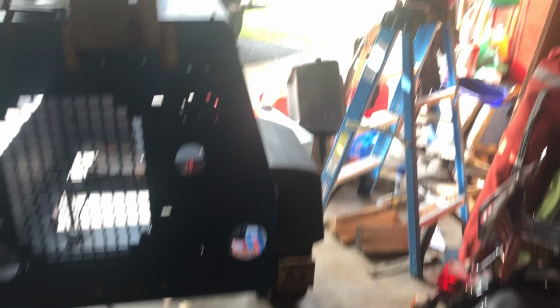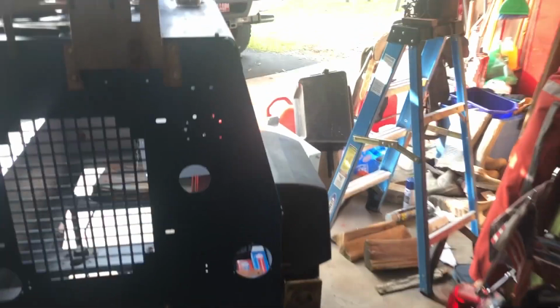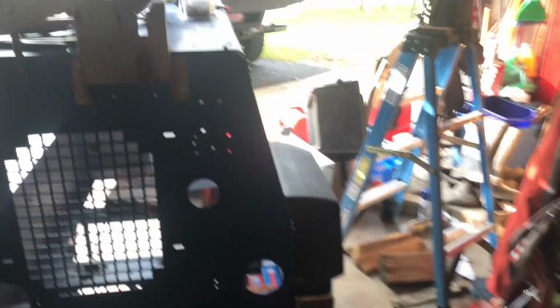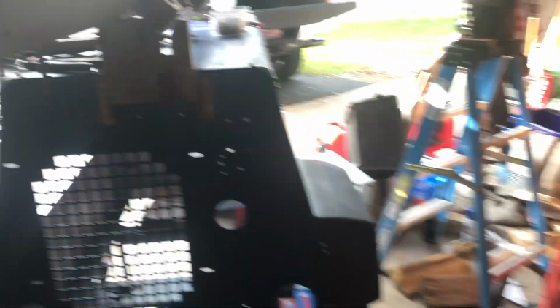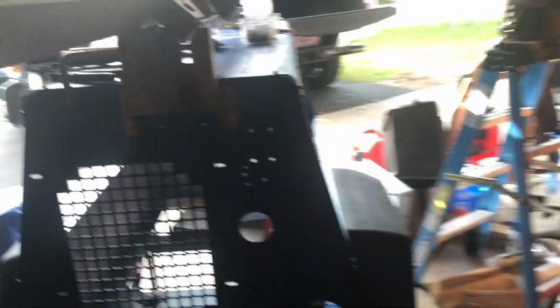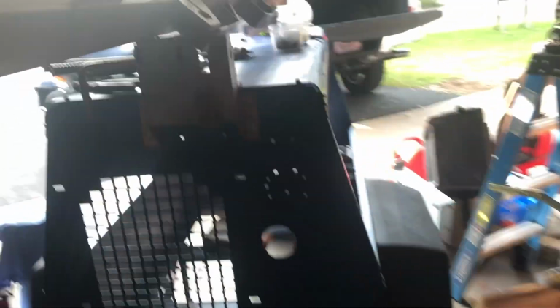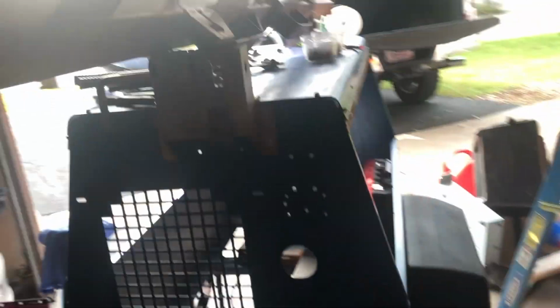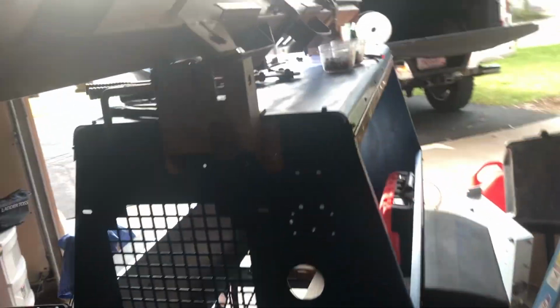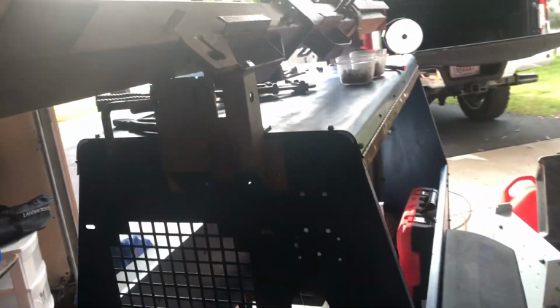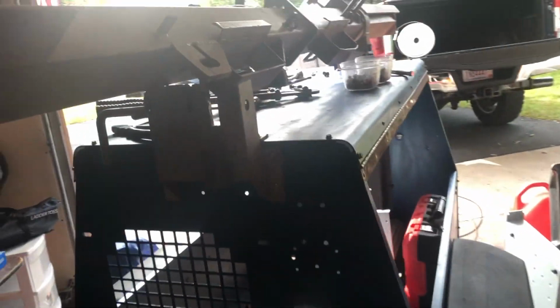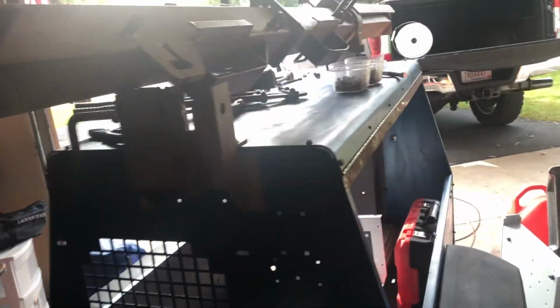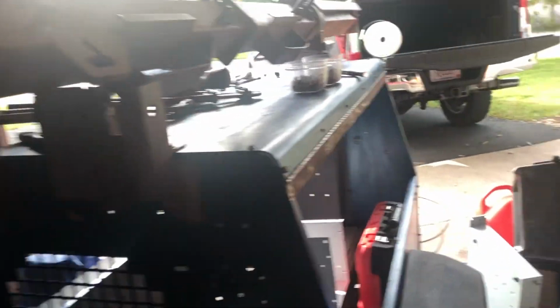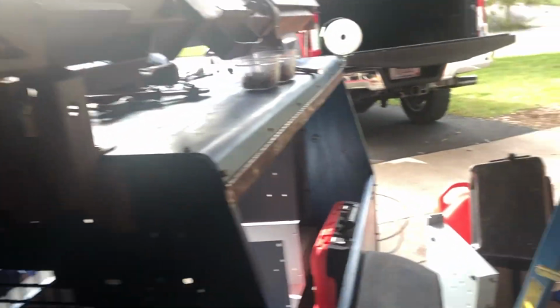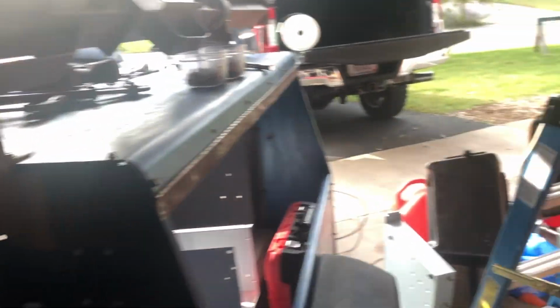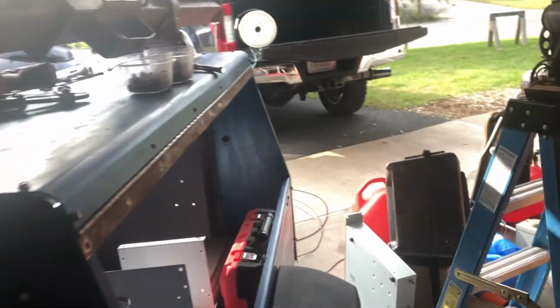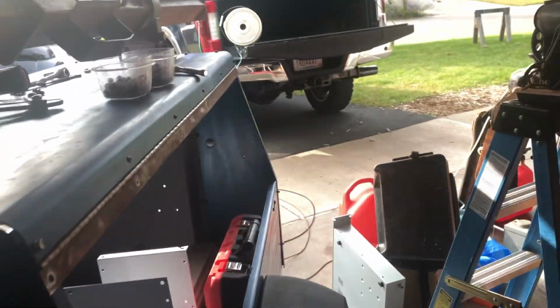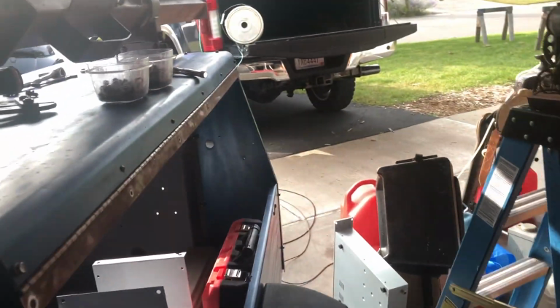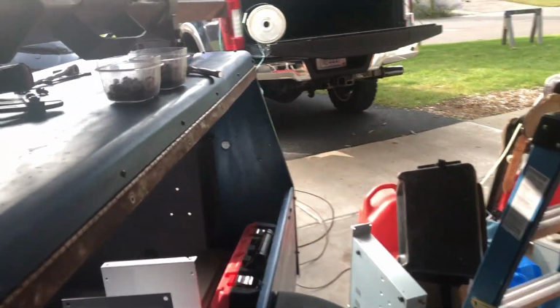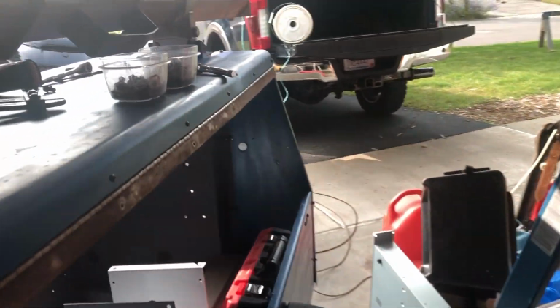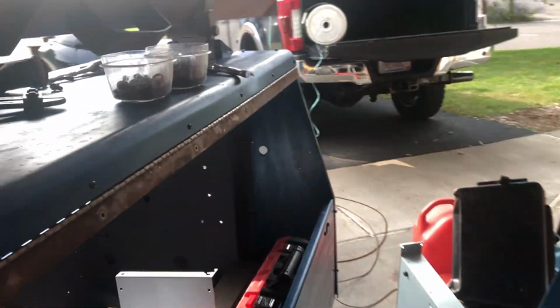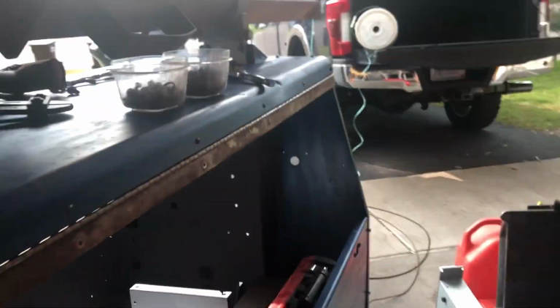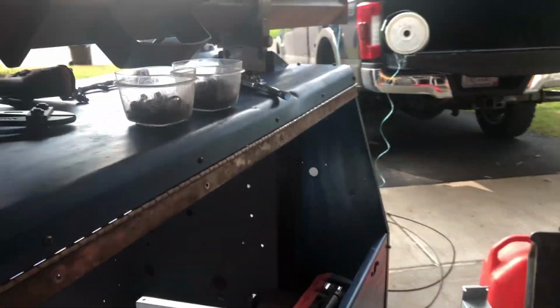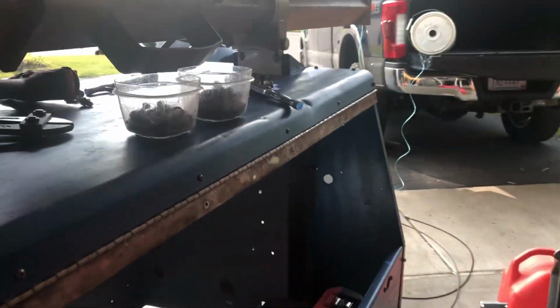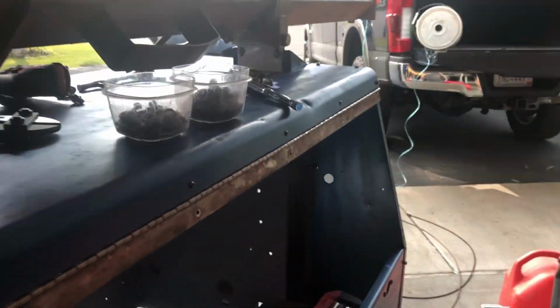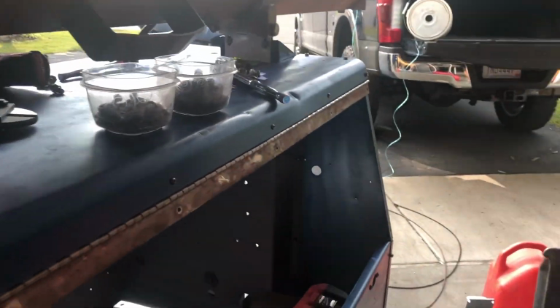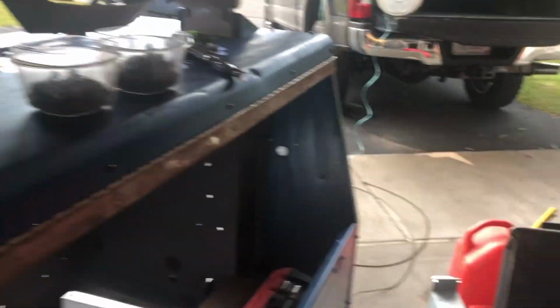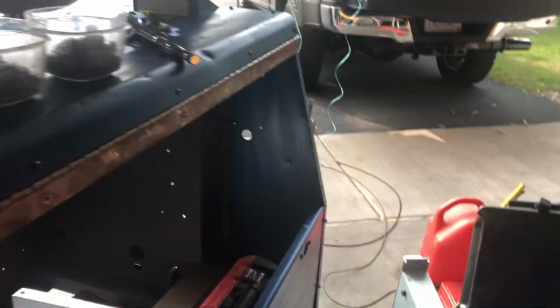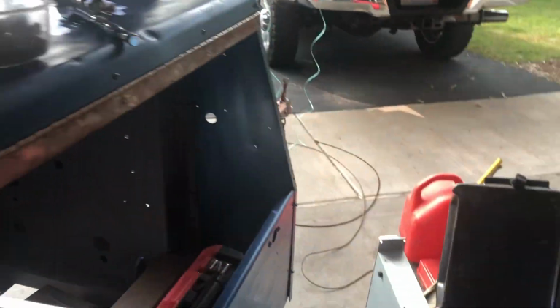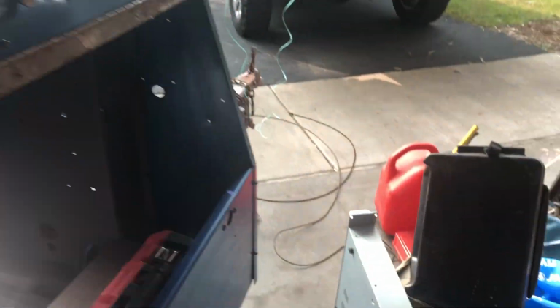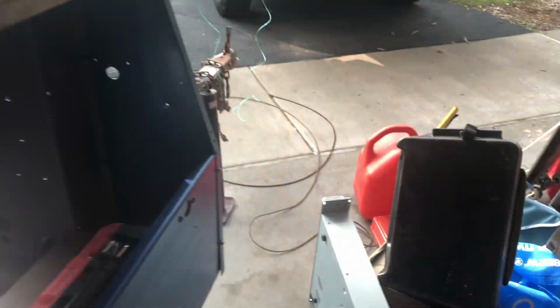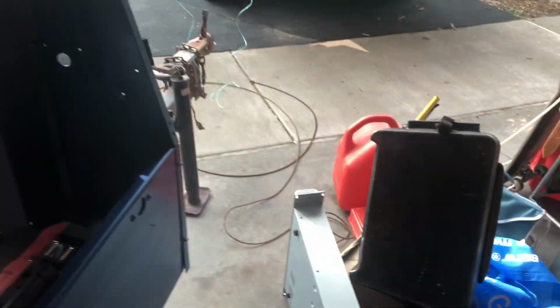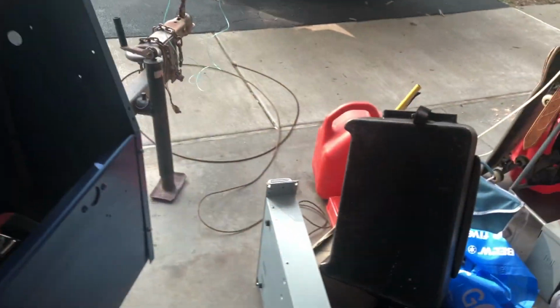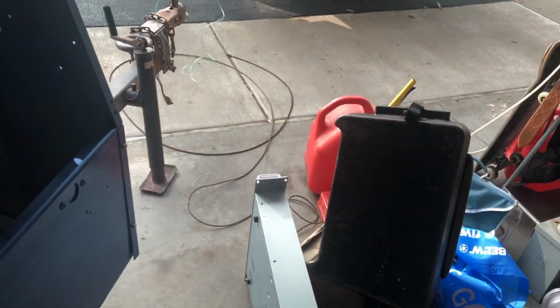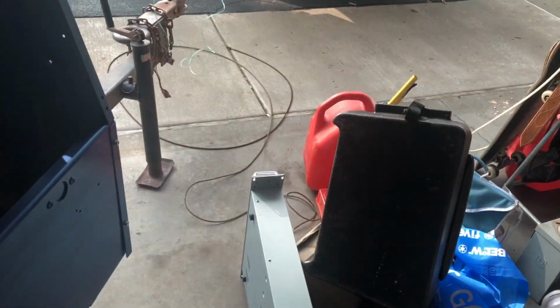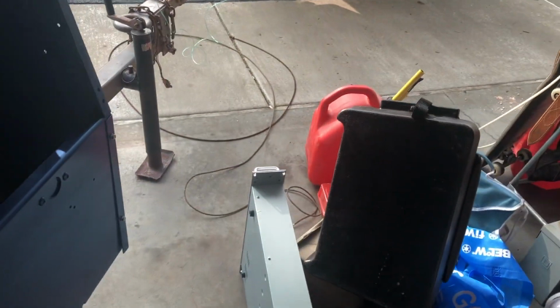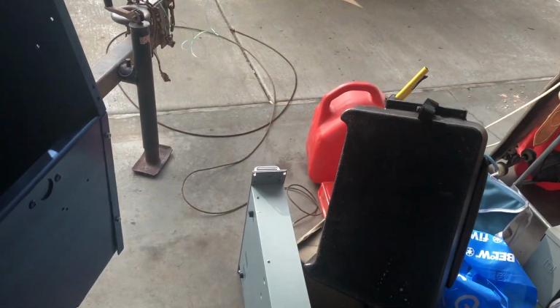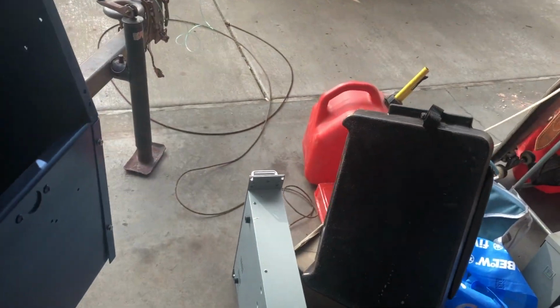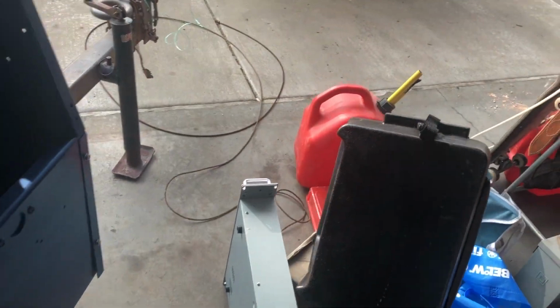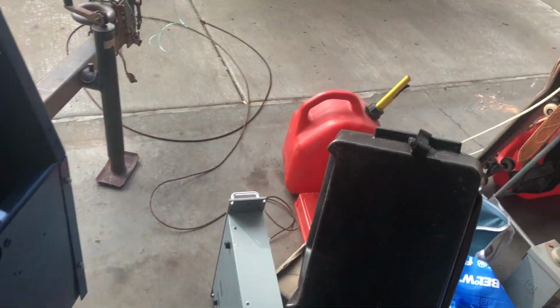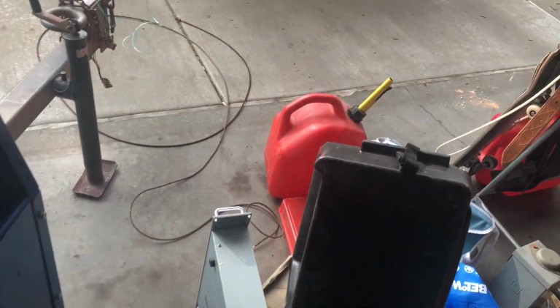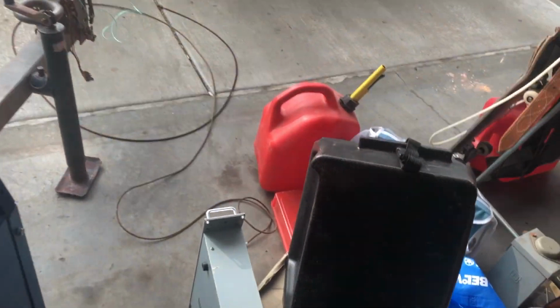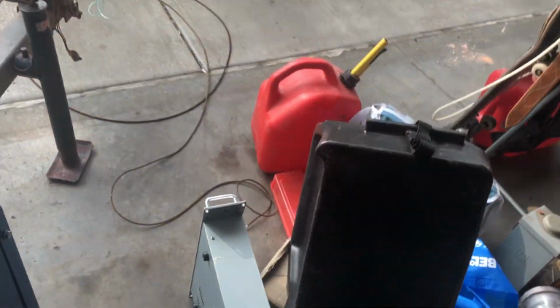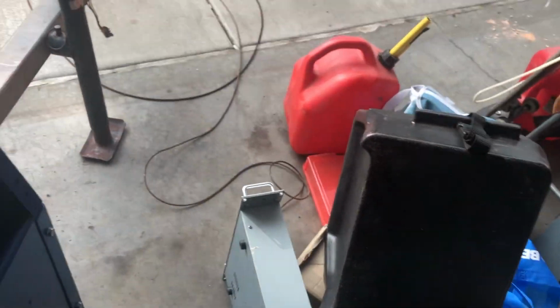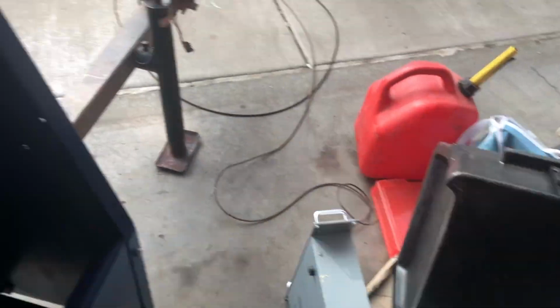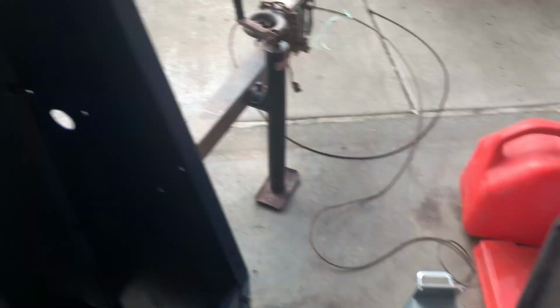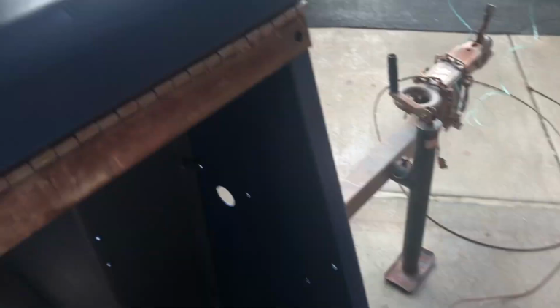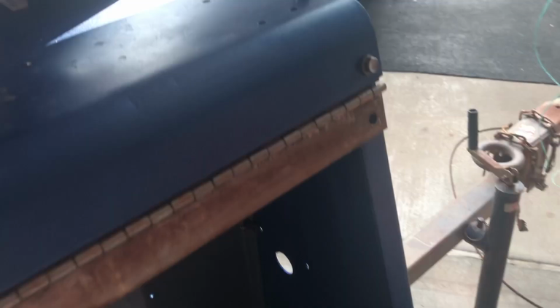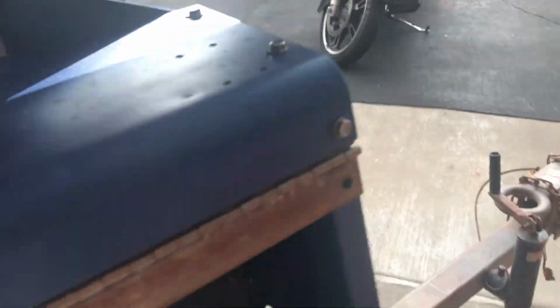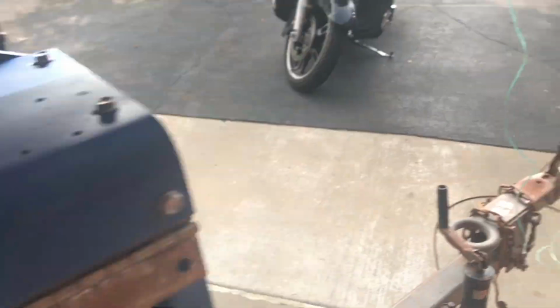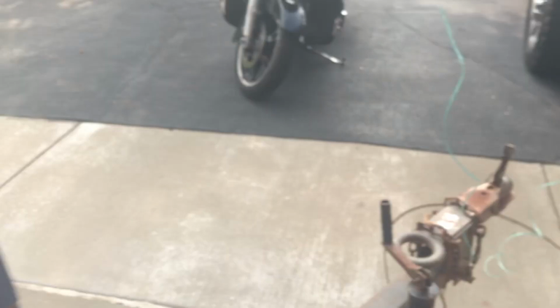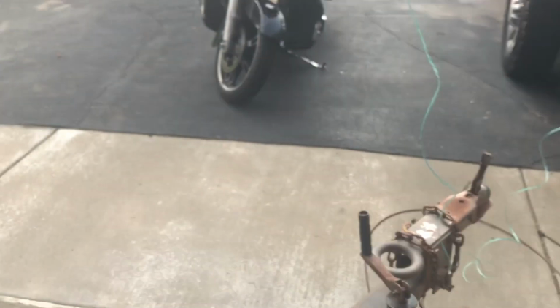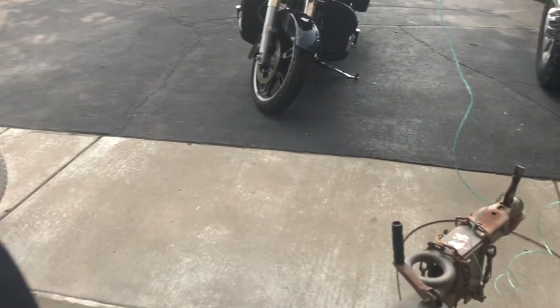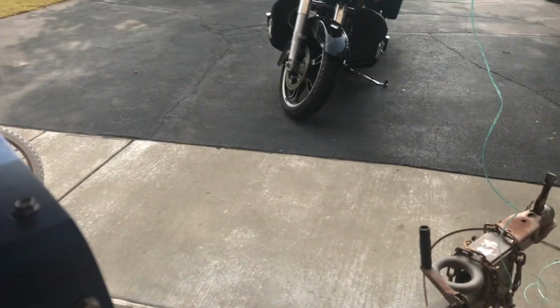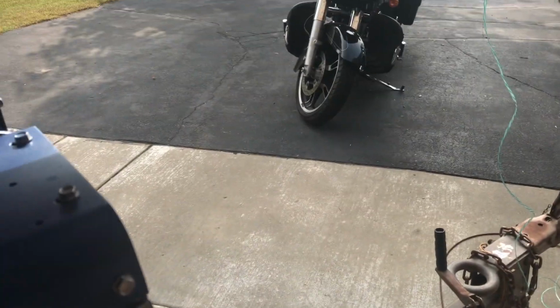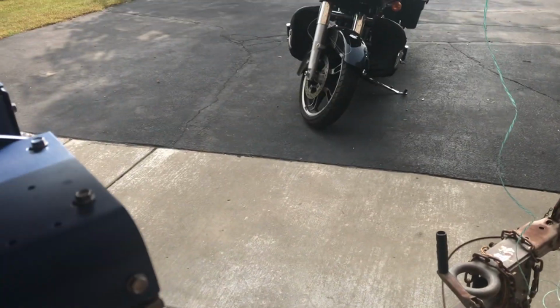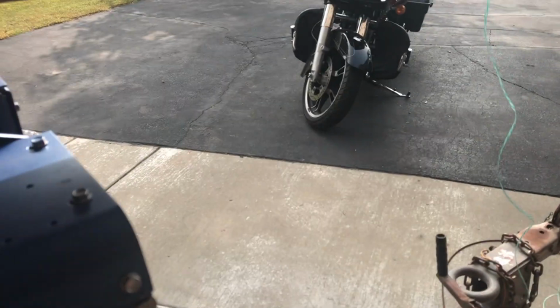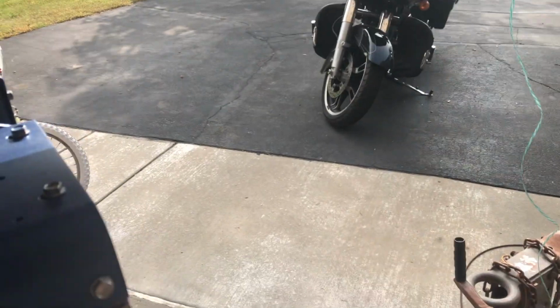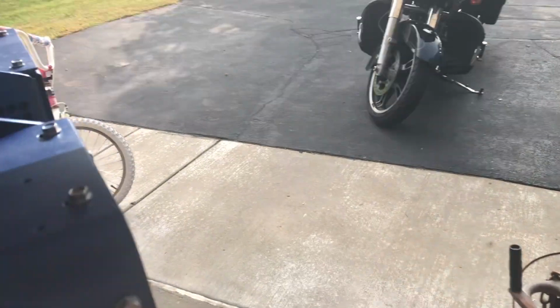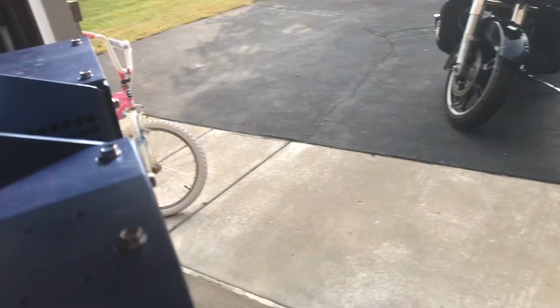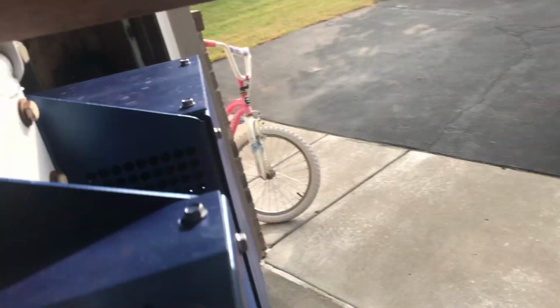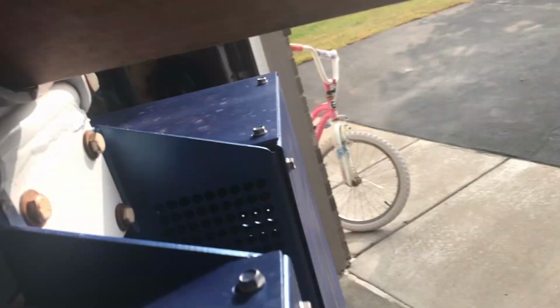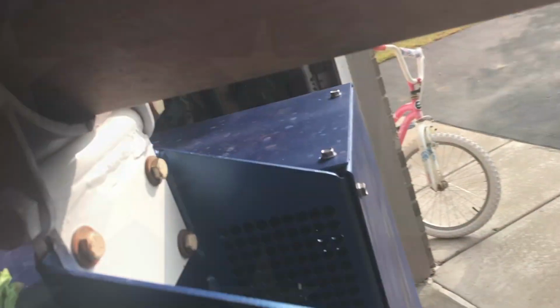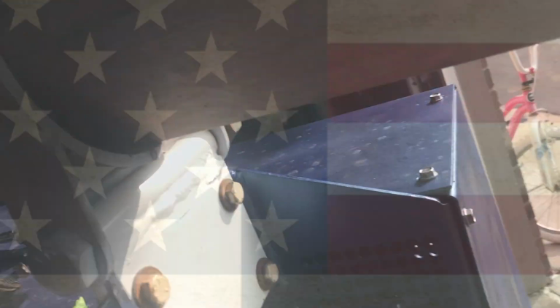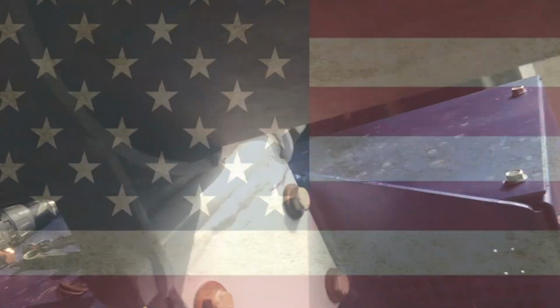All right, I've been struggling here for a minute. Got that cable out. My pull string came undone.